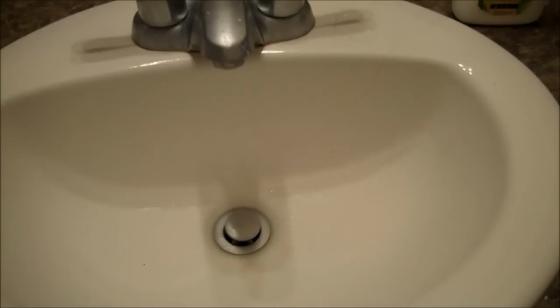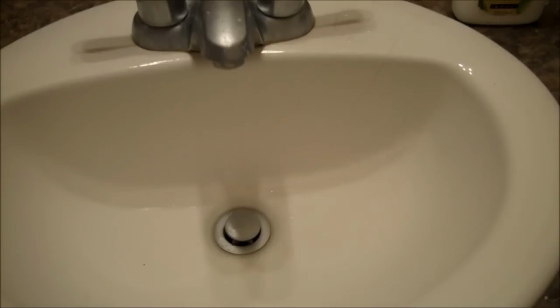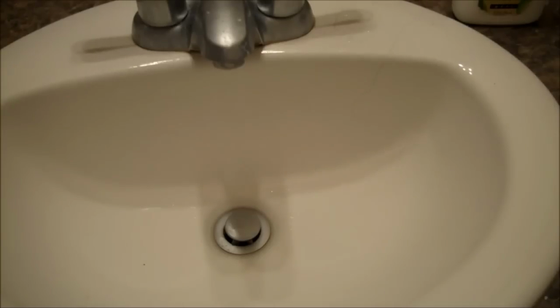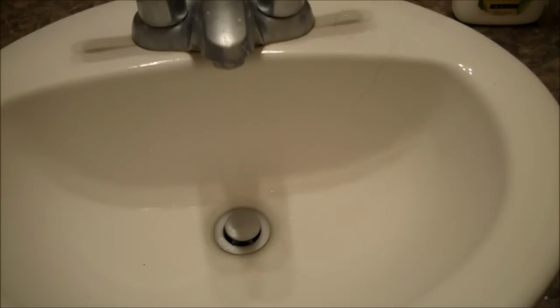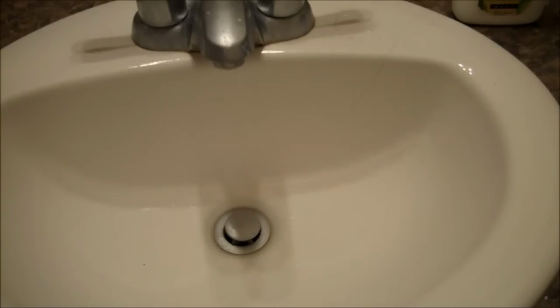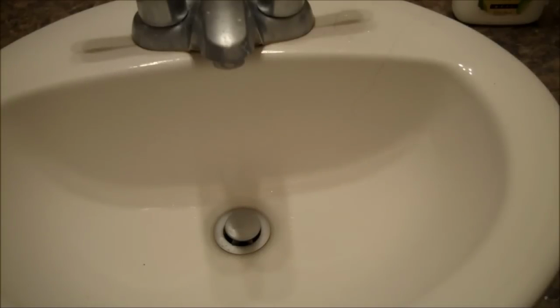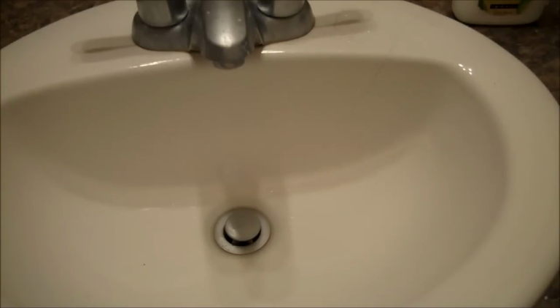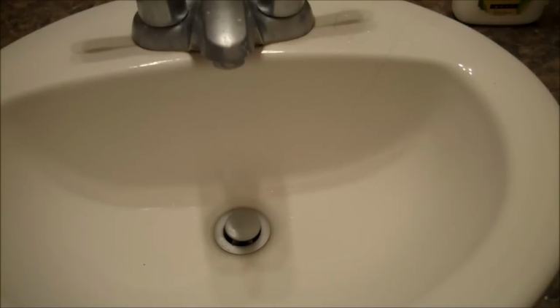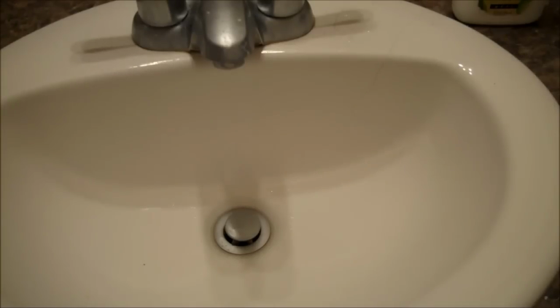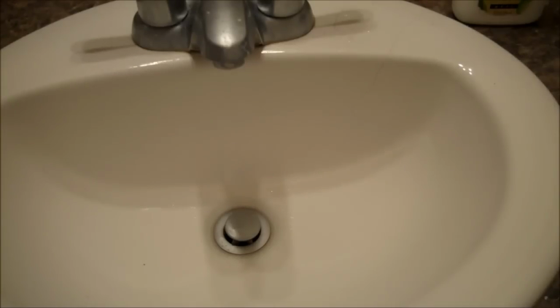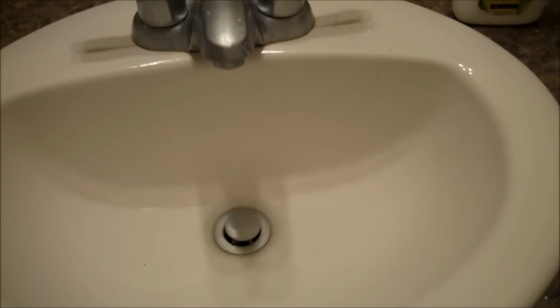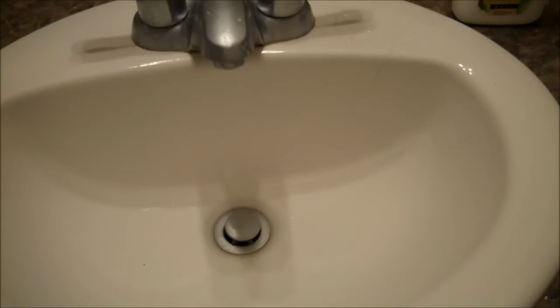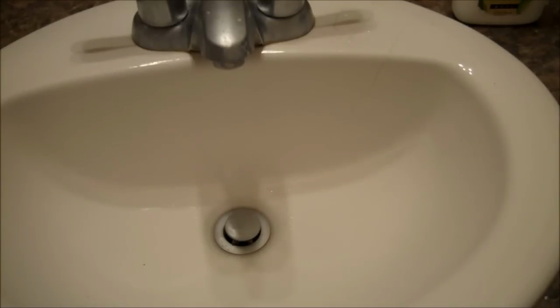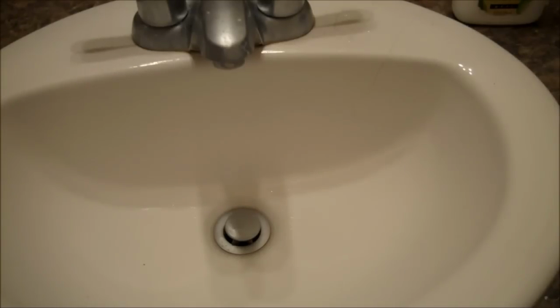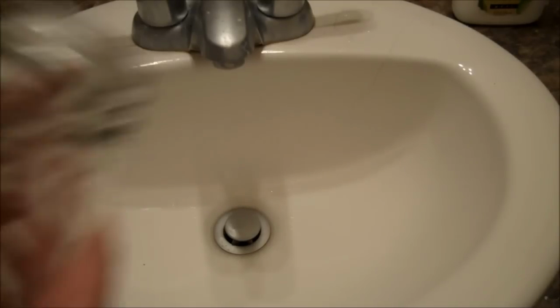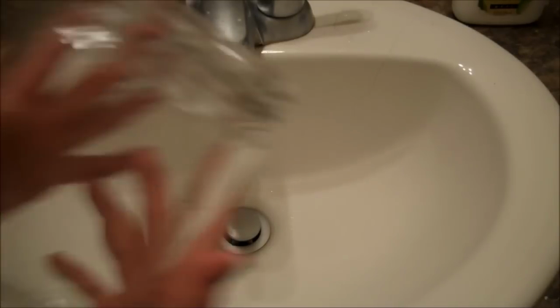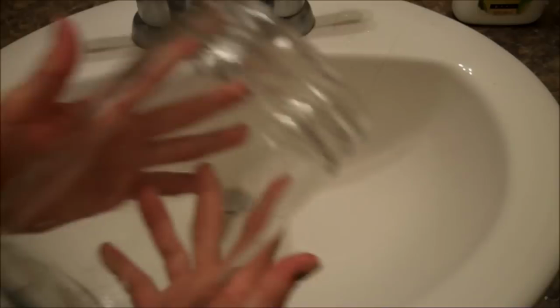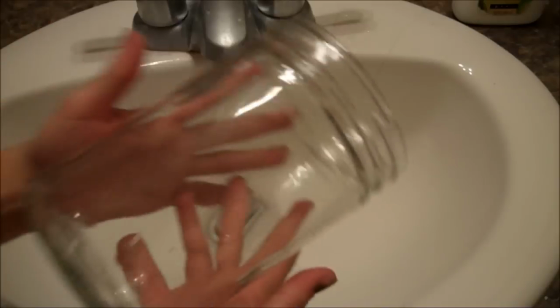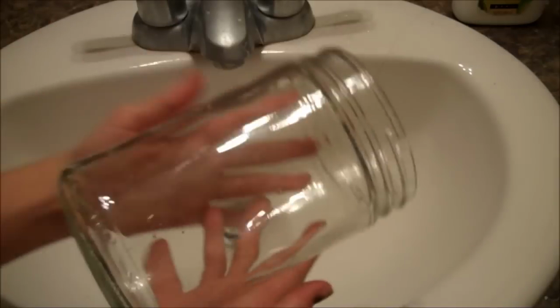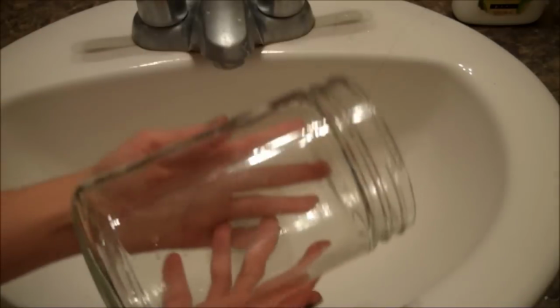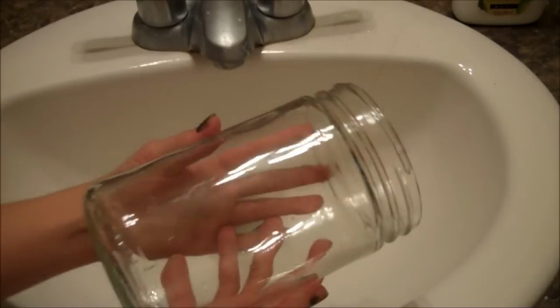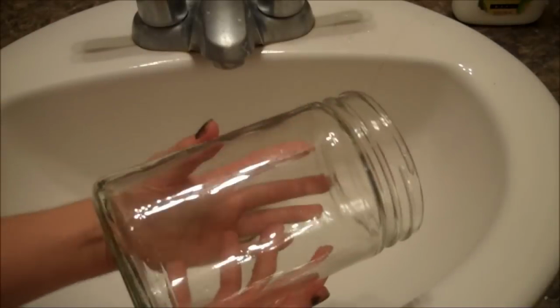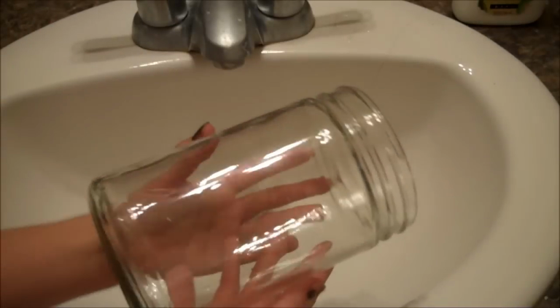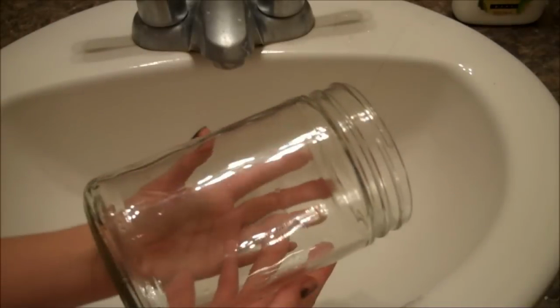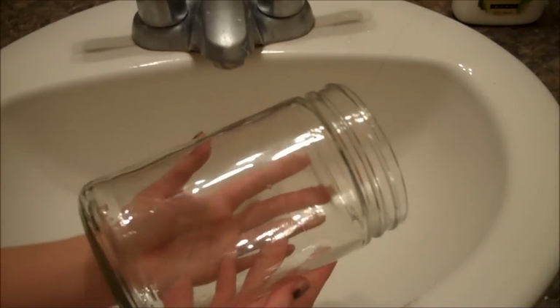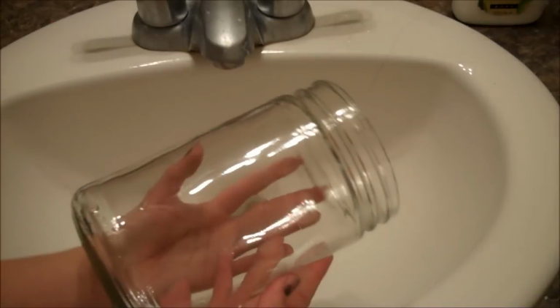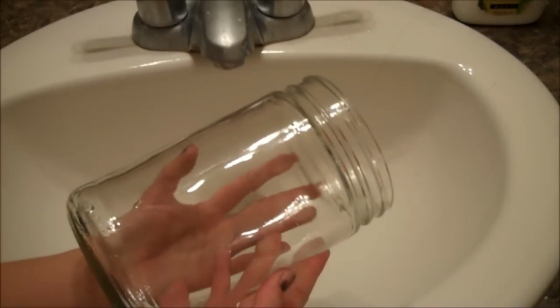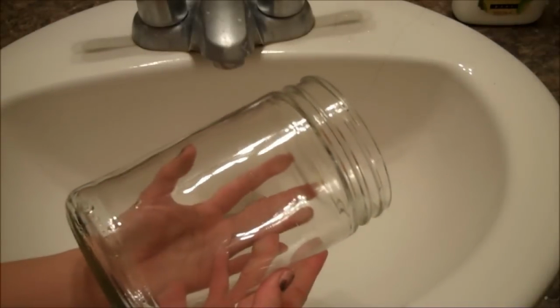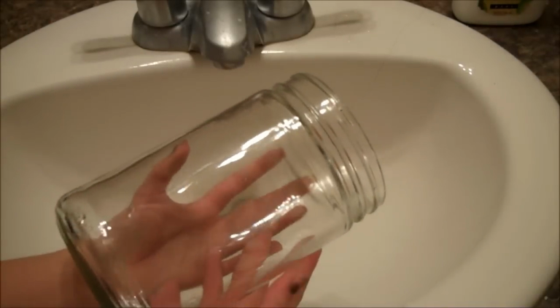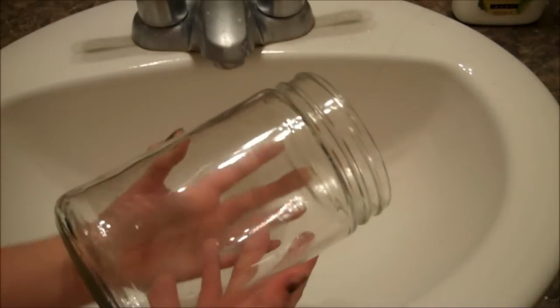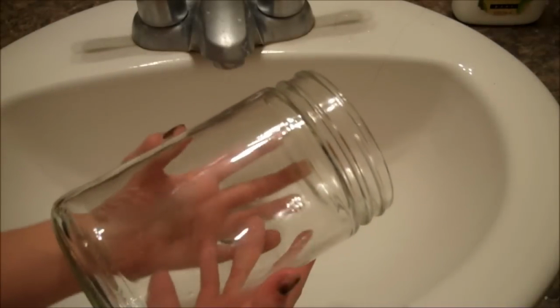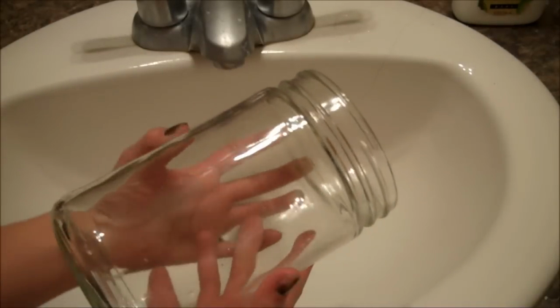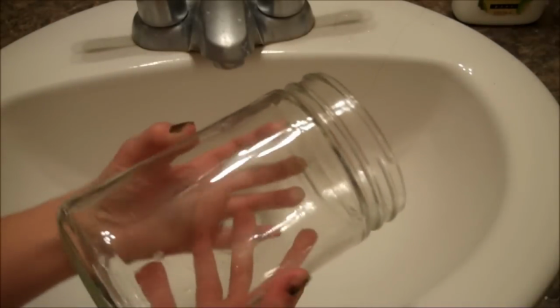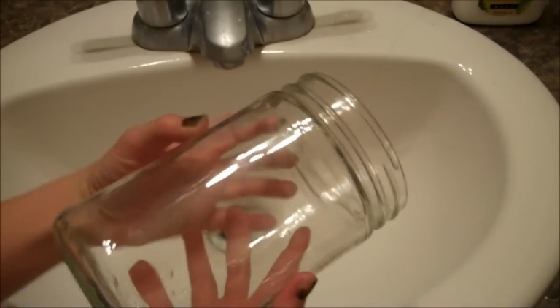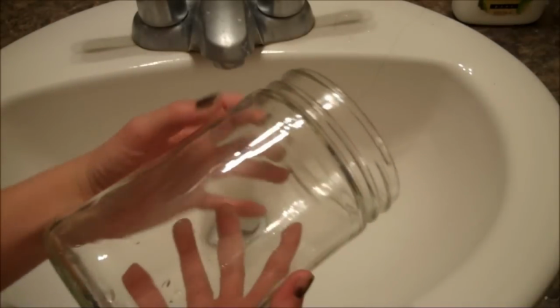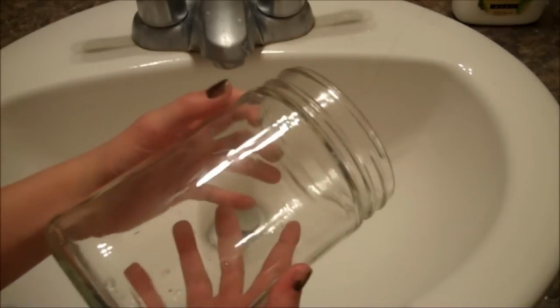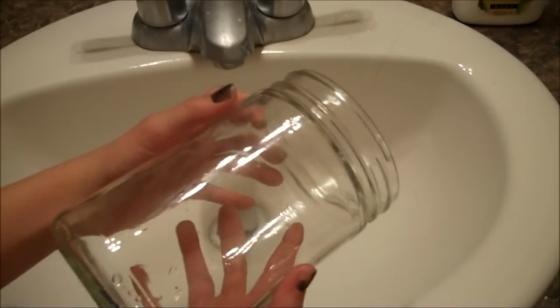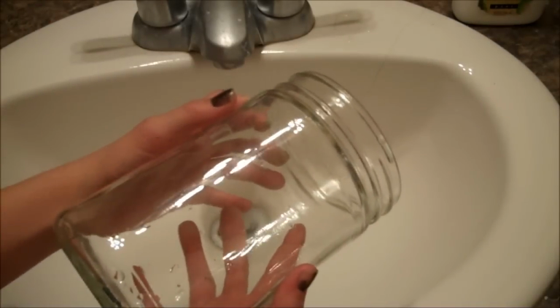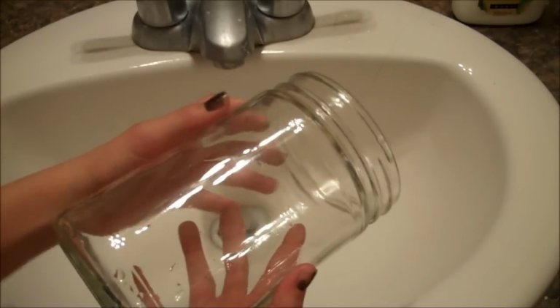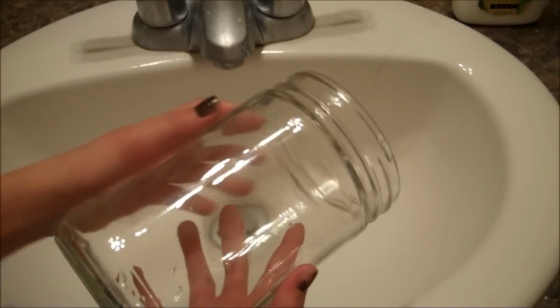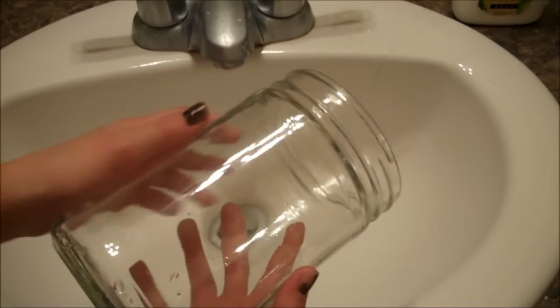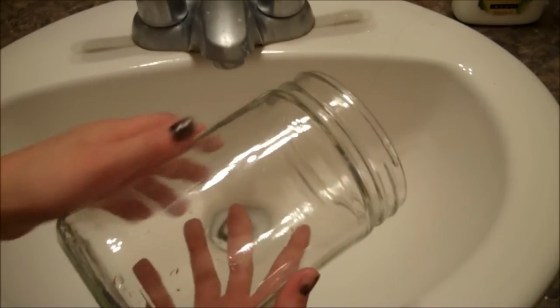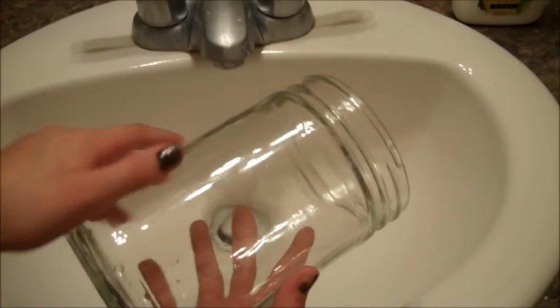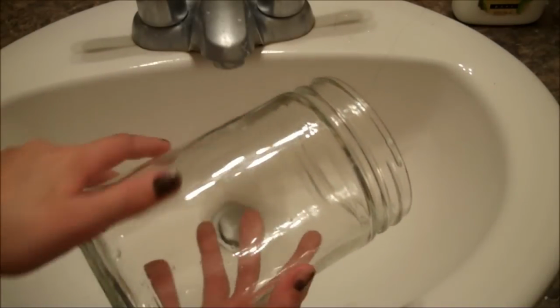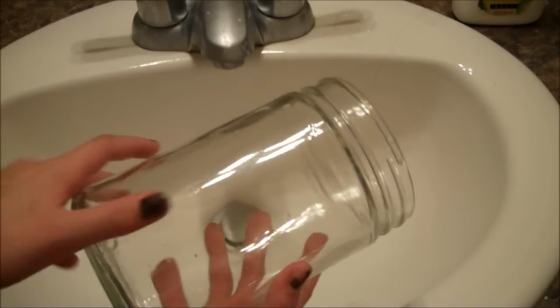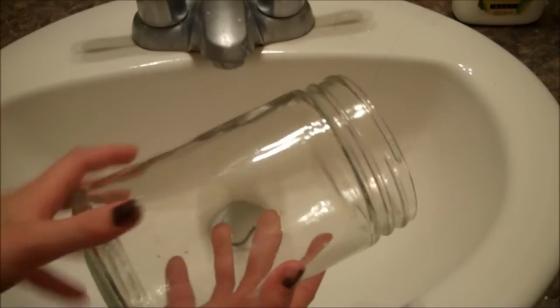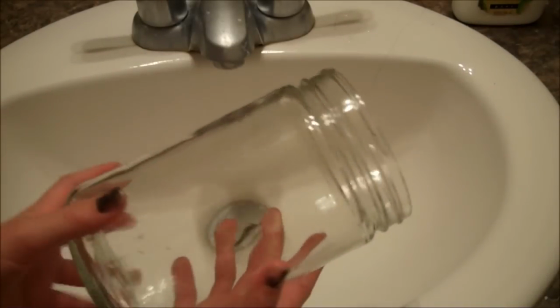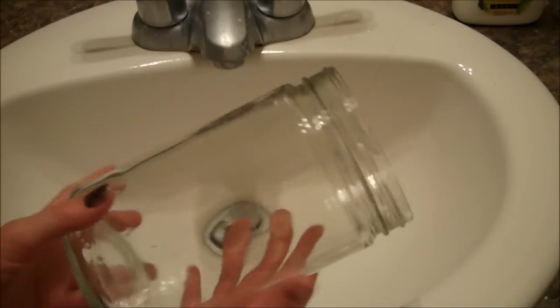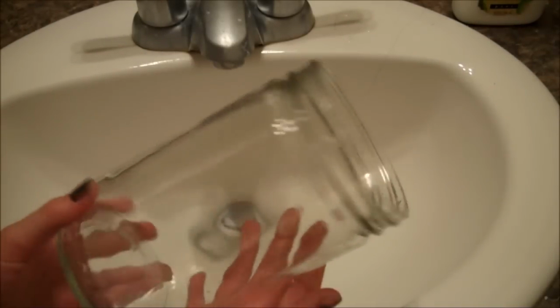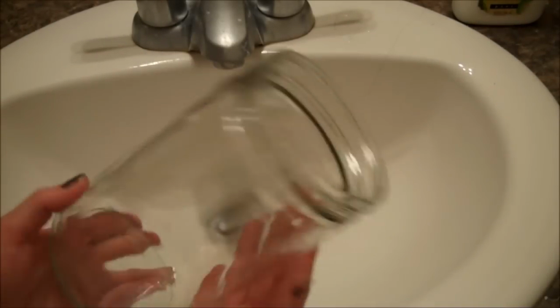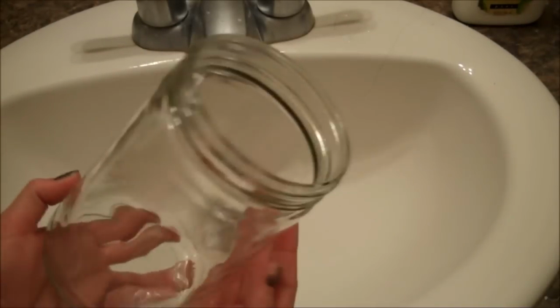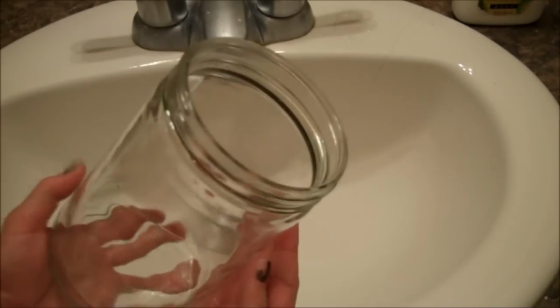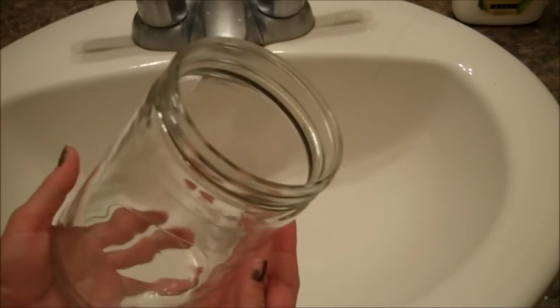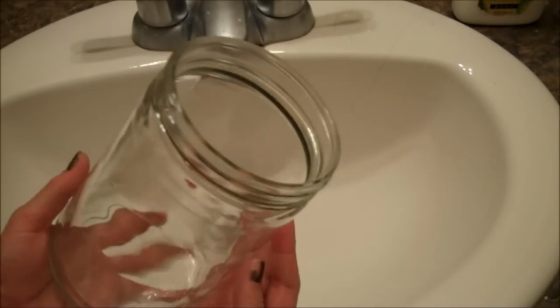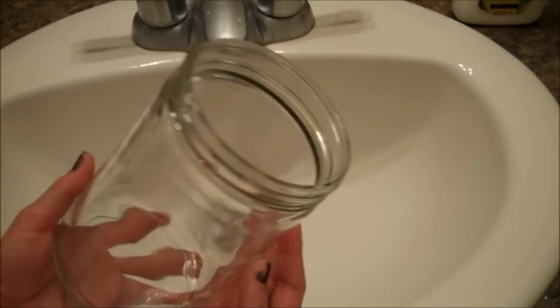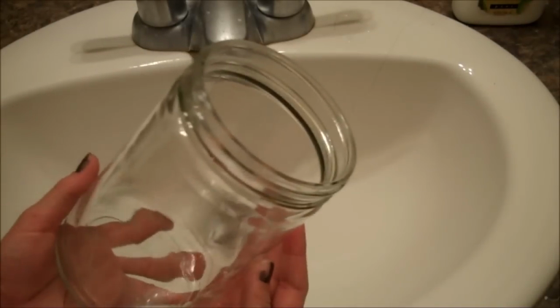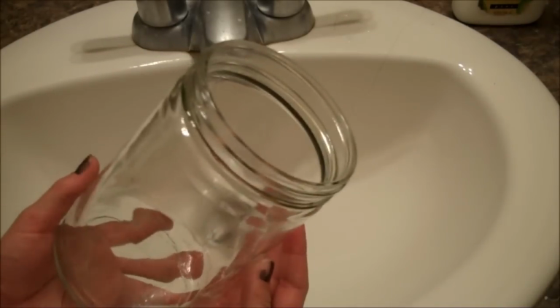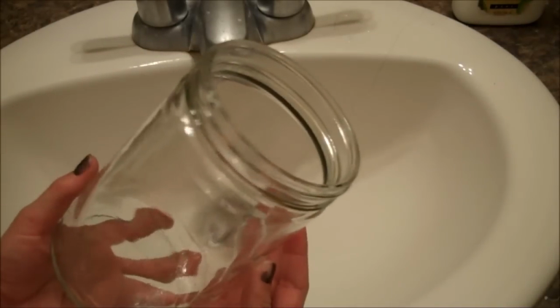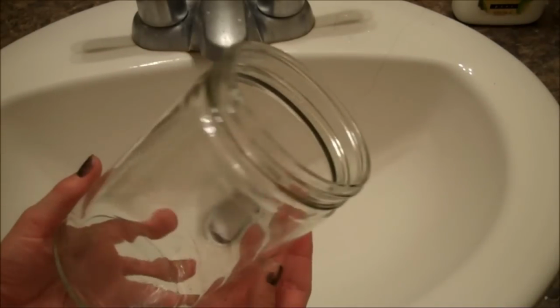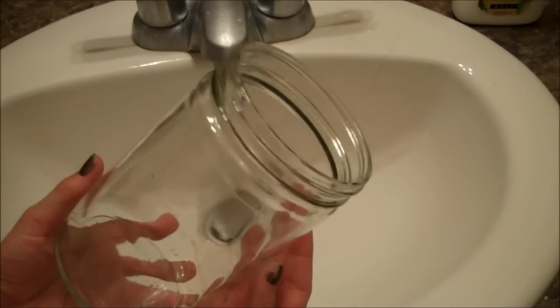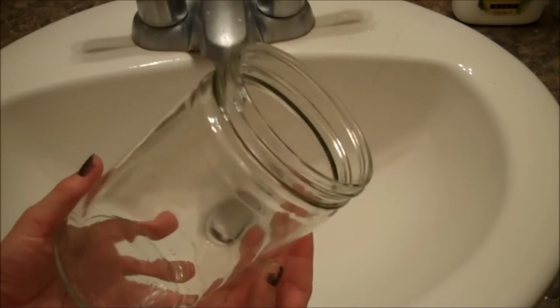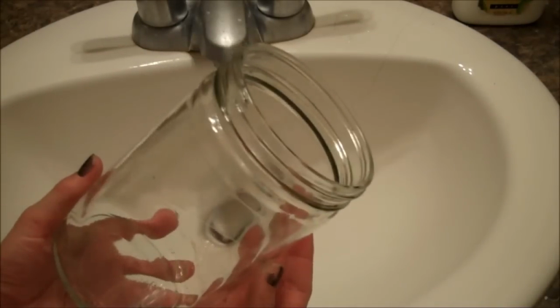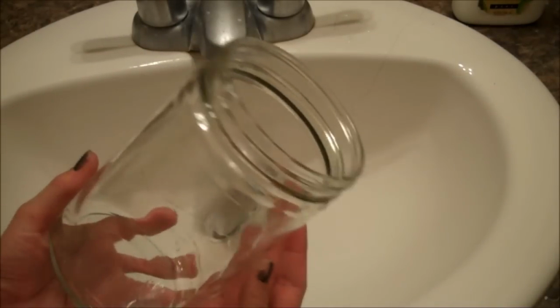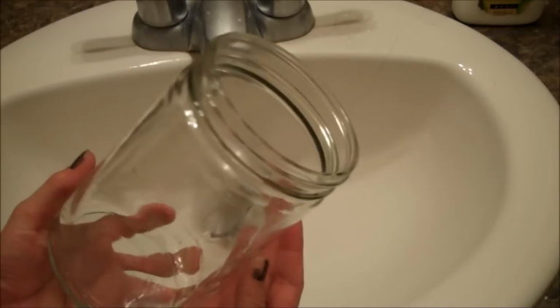Now back to this. Once you have chosen your jar, rinse it under hot water several times and then dry it completely.